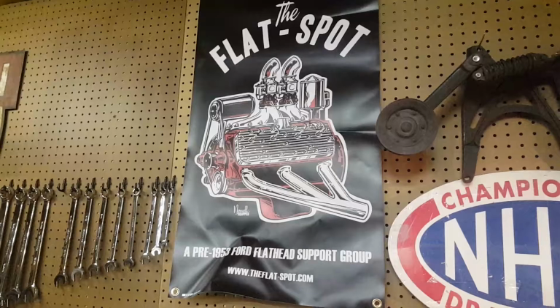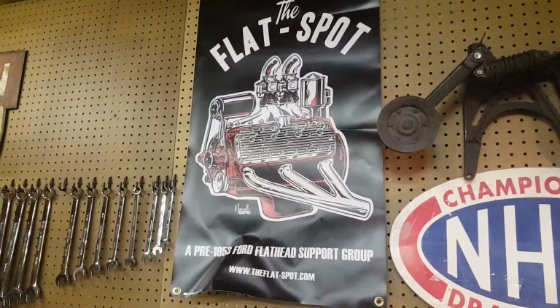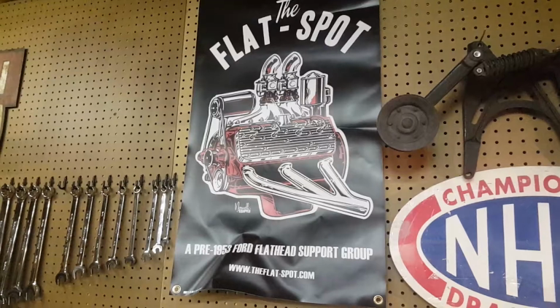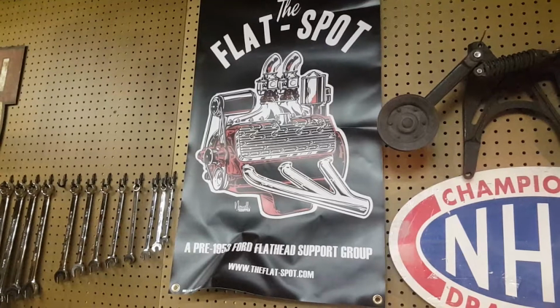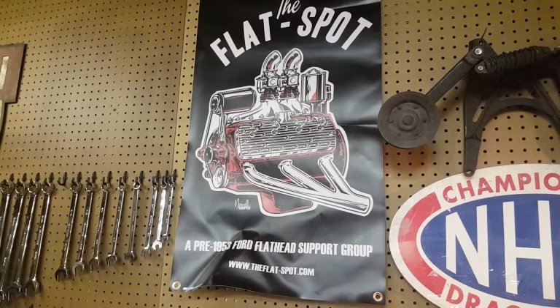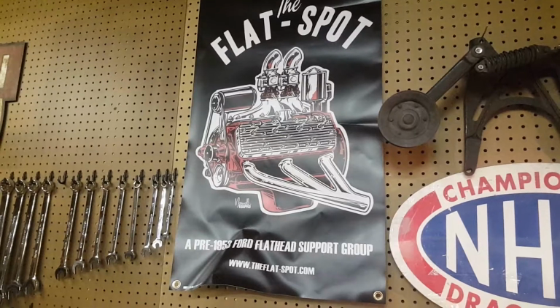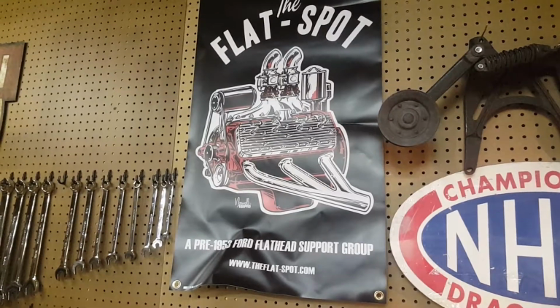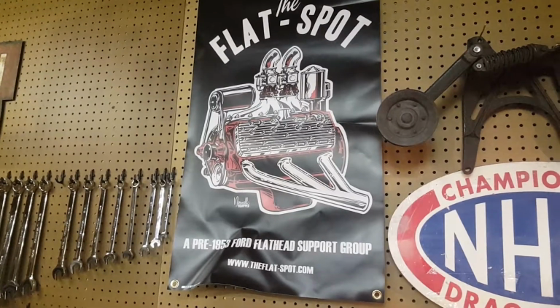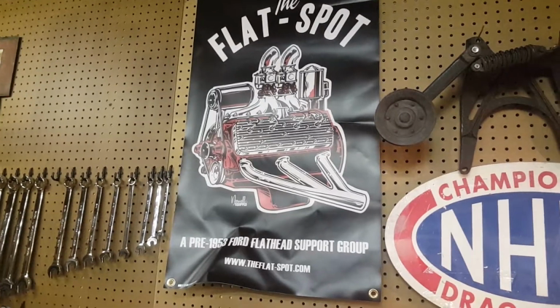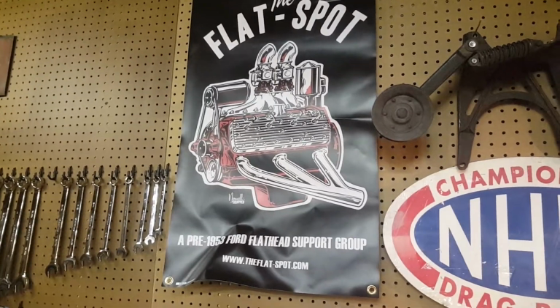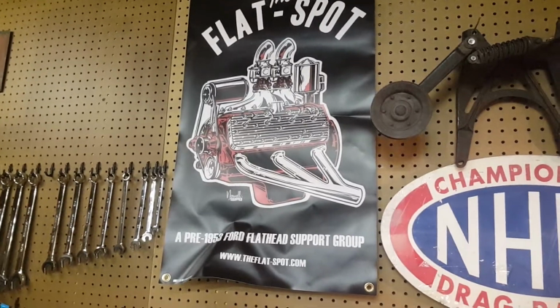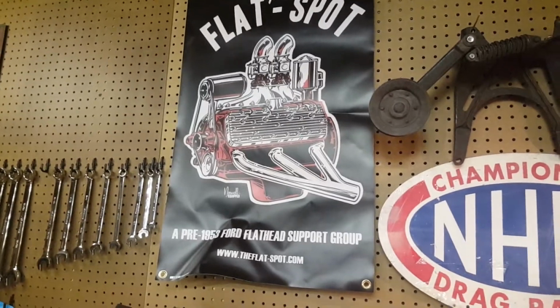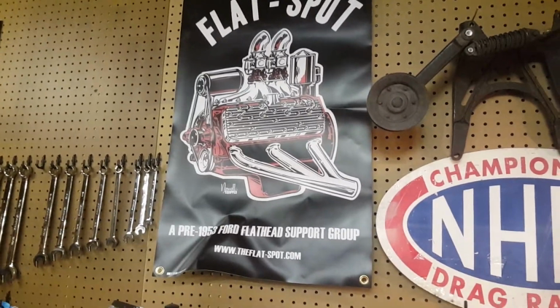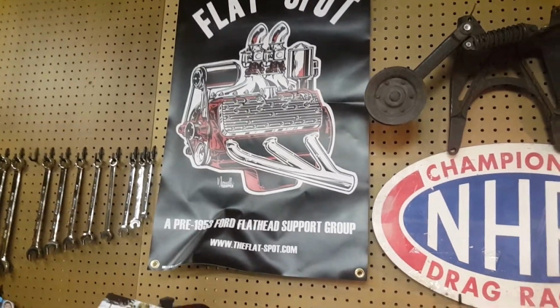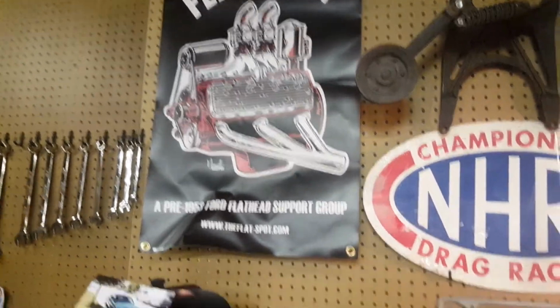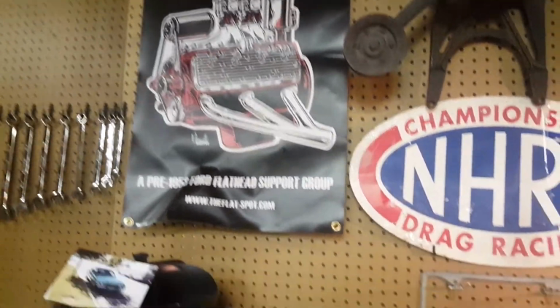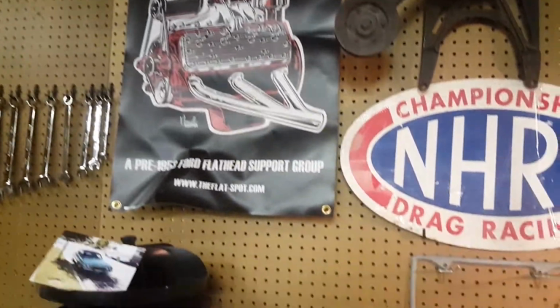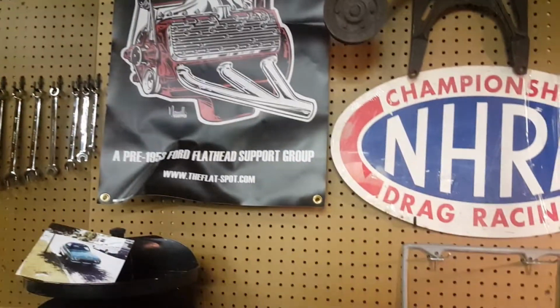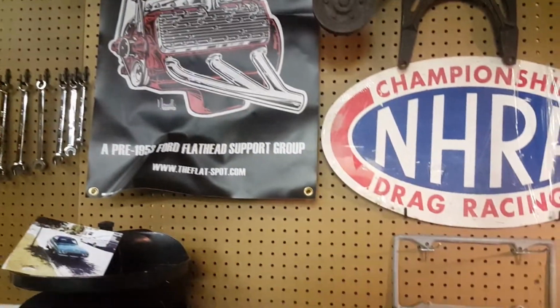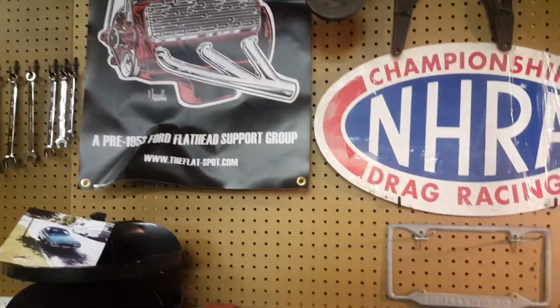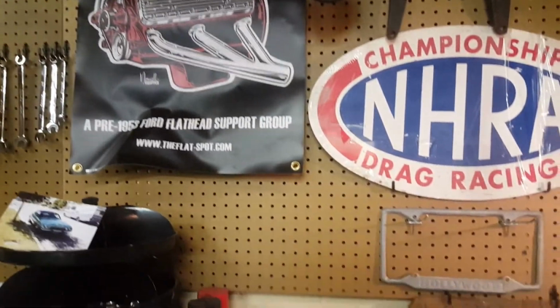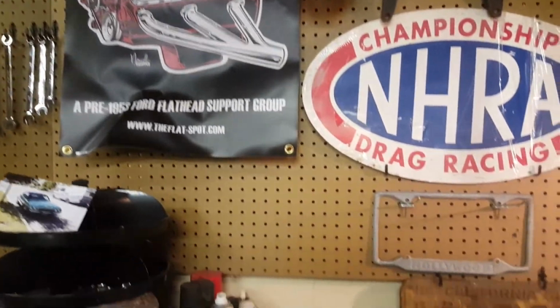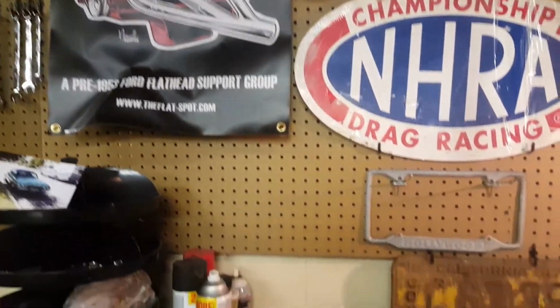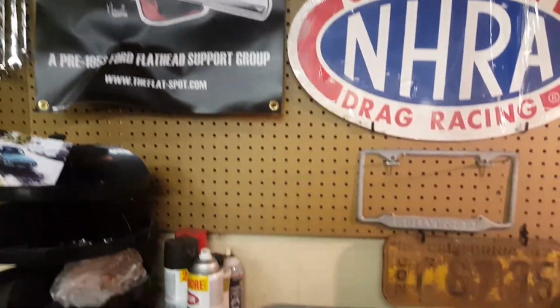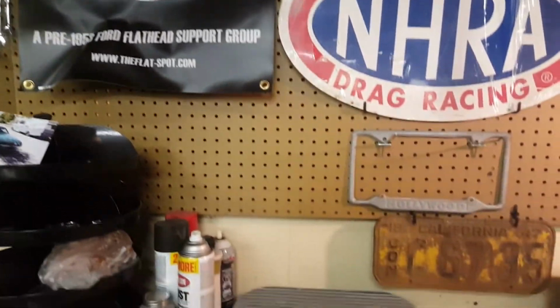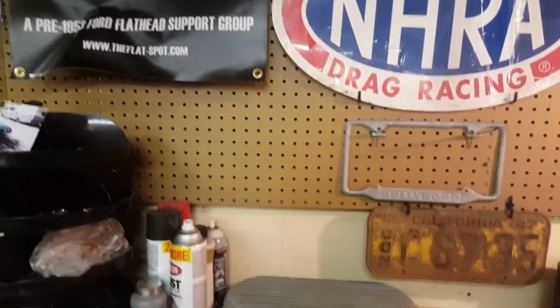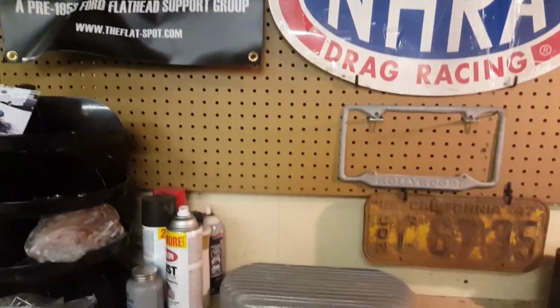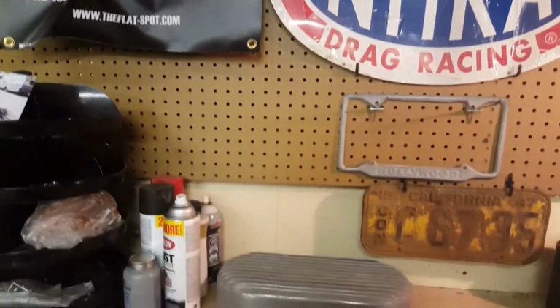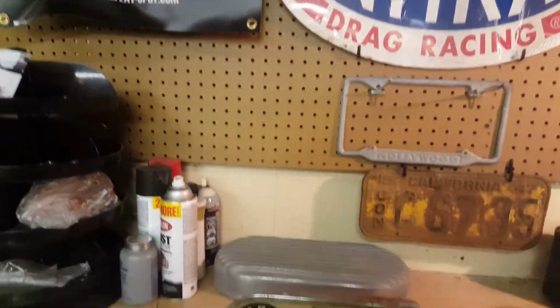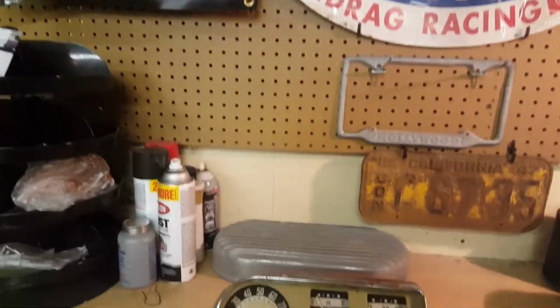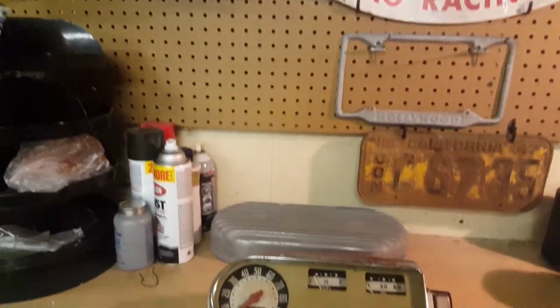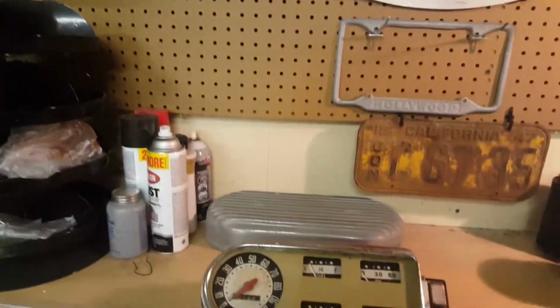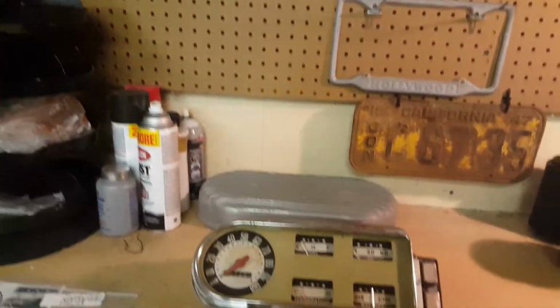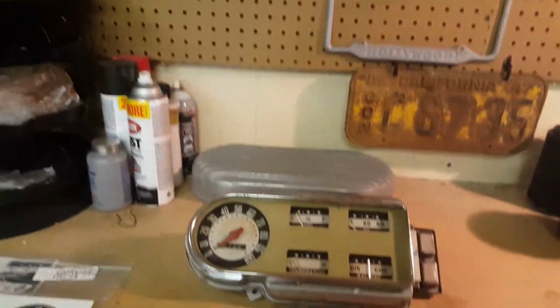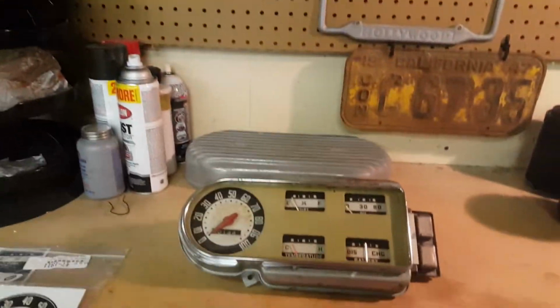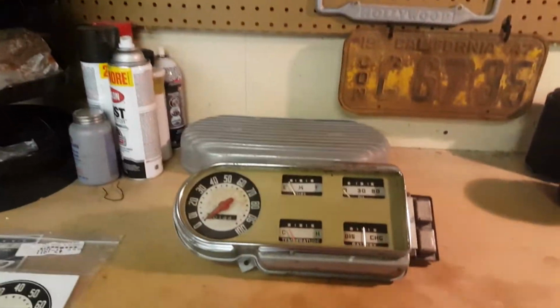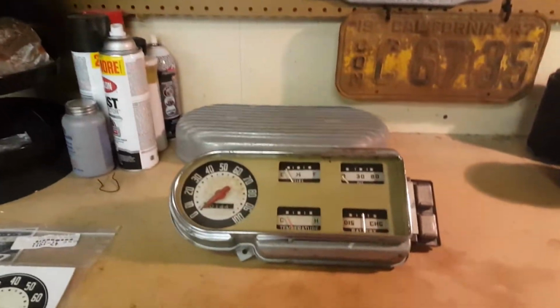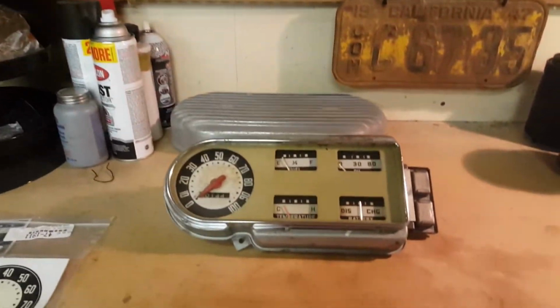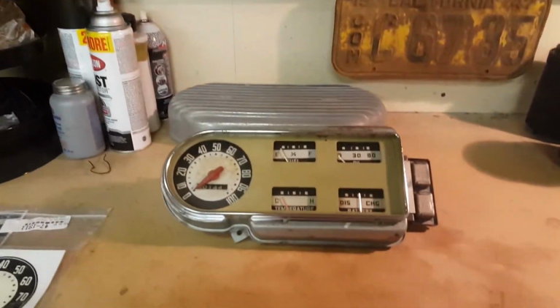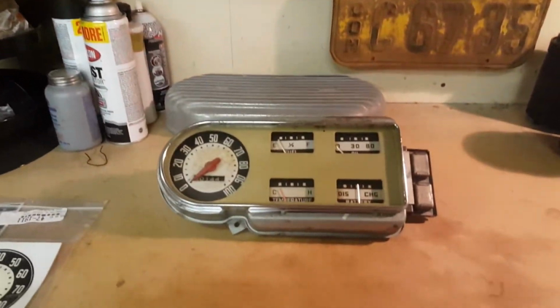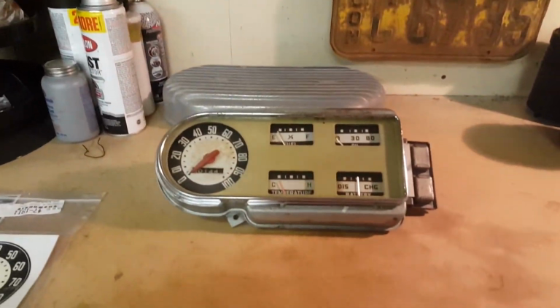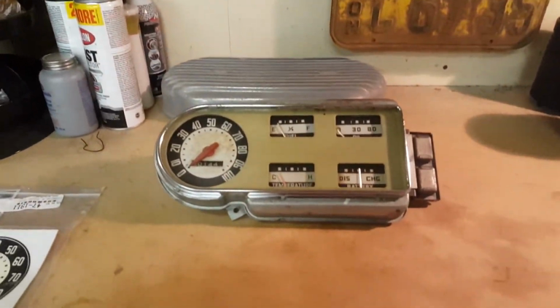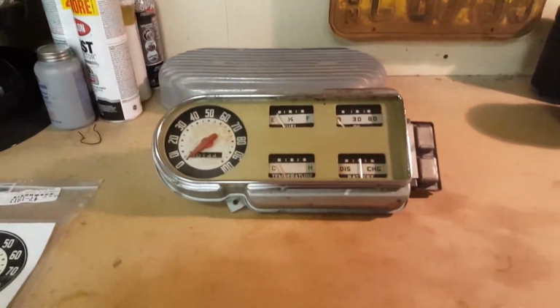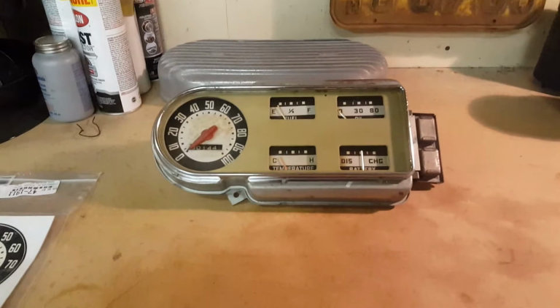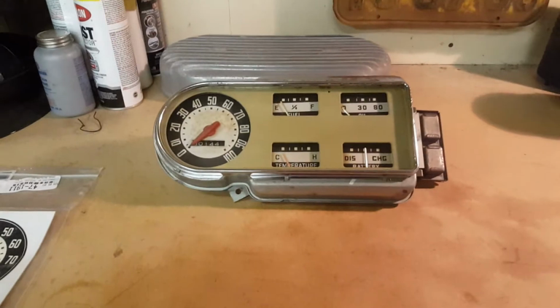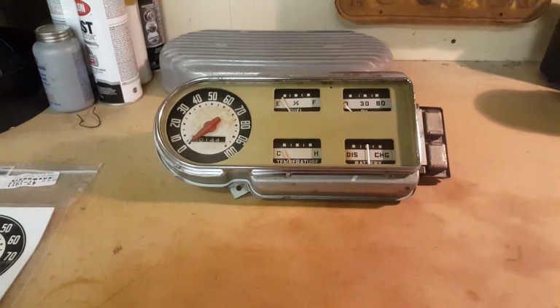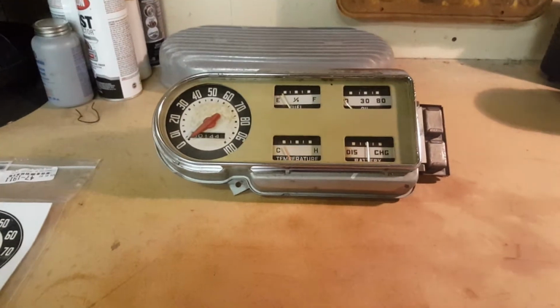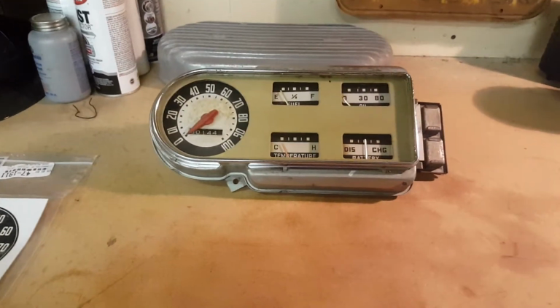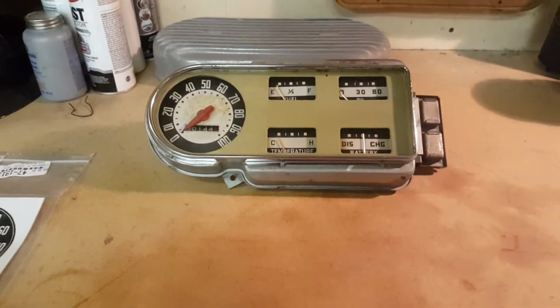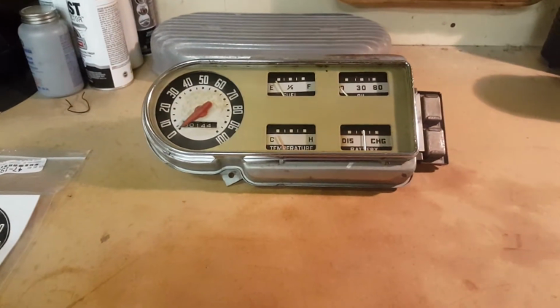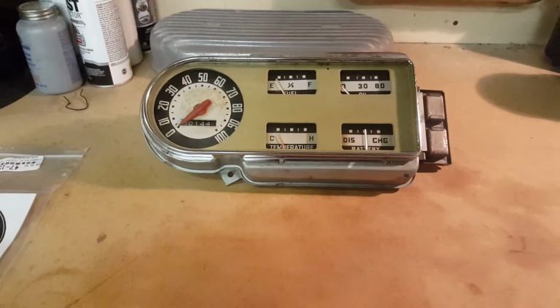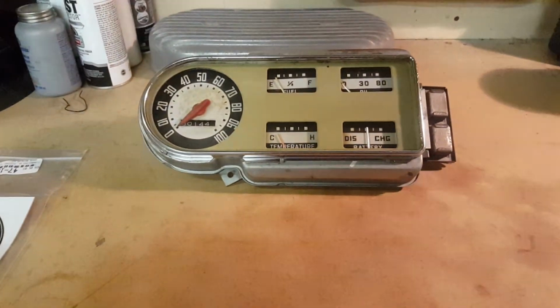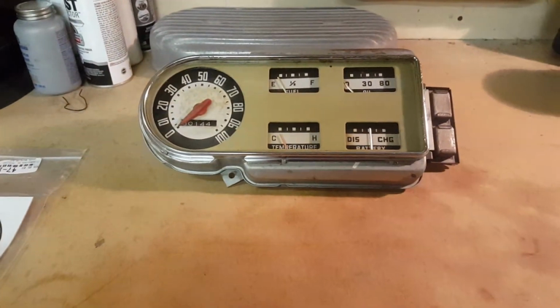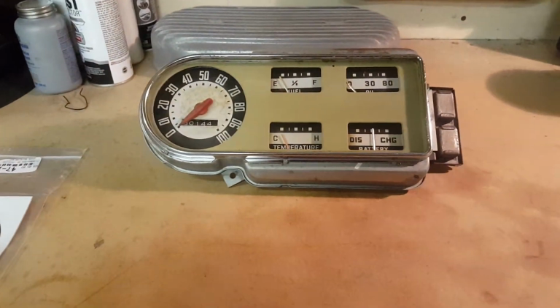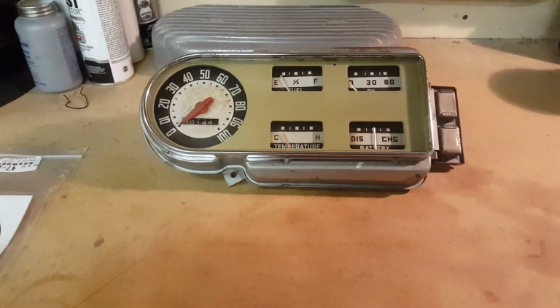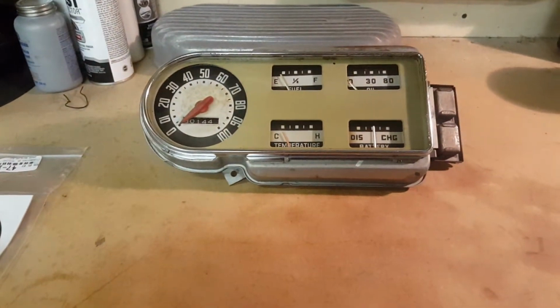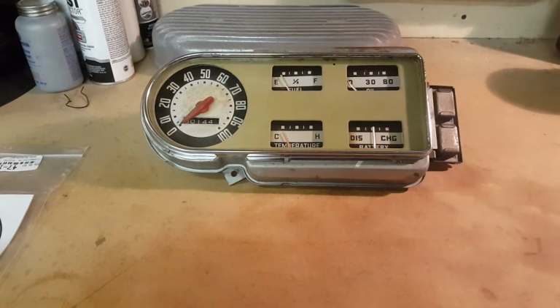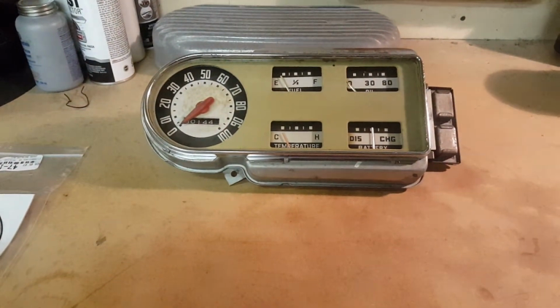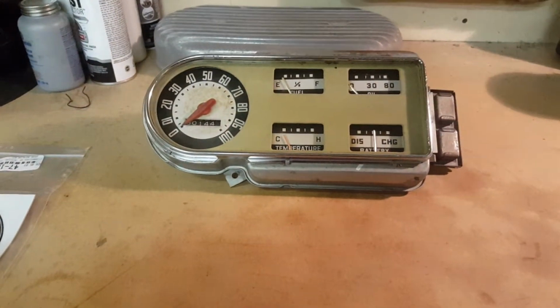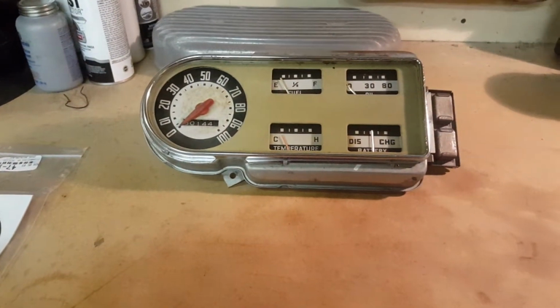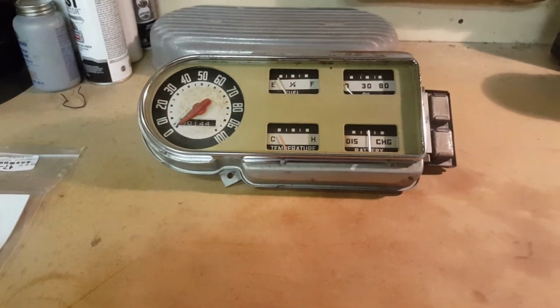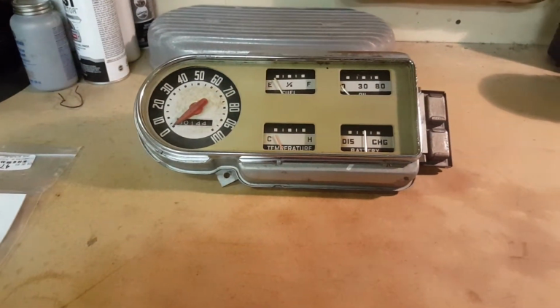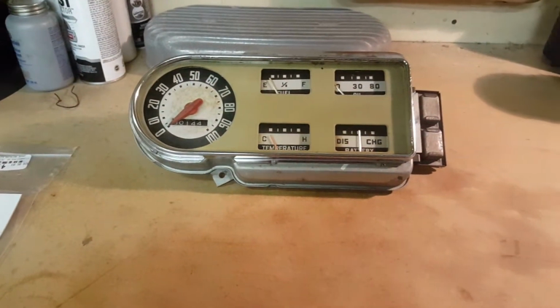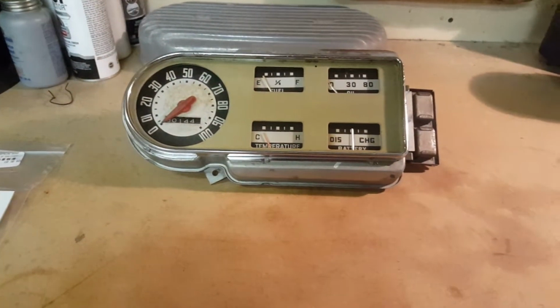Hey guys. I'm out in the garage today and the reason I'm doing this video is kind of a buyer beware.